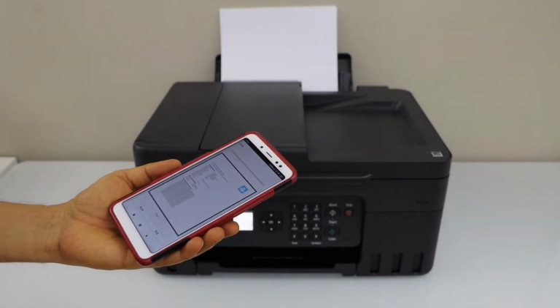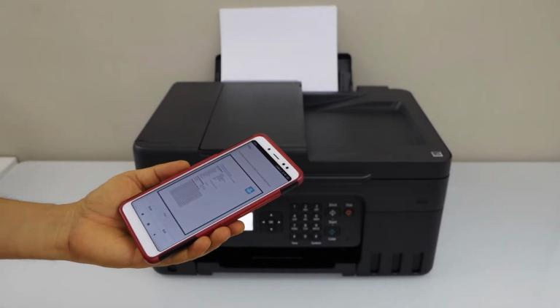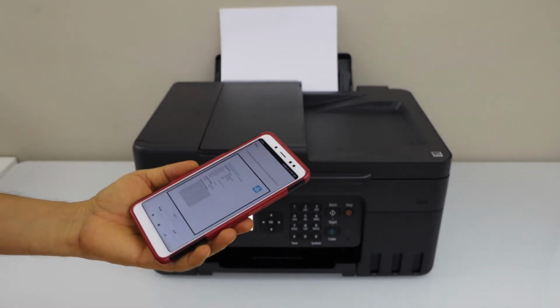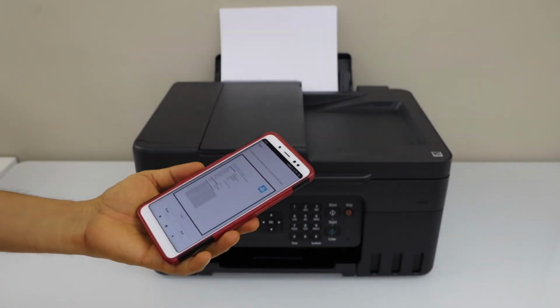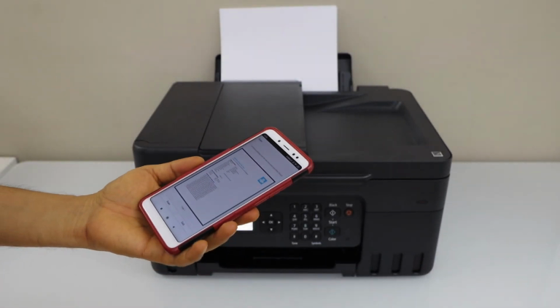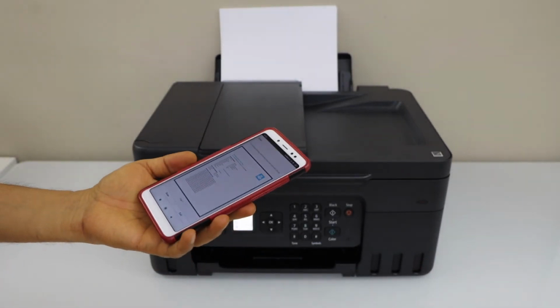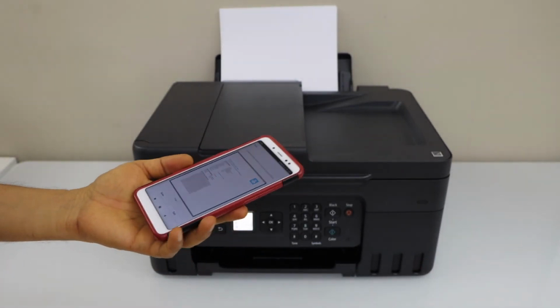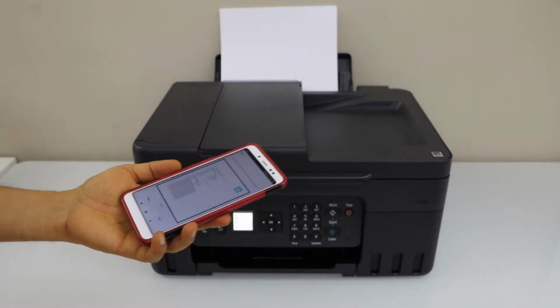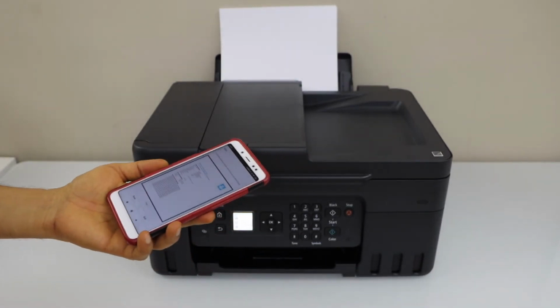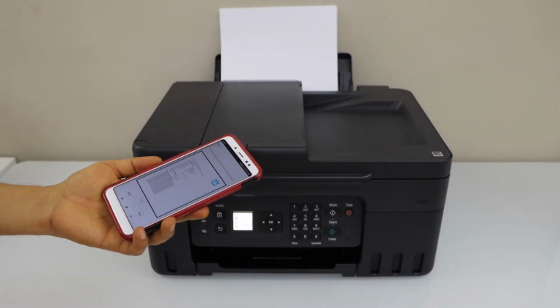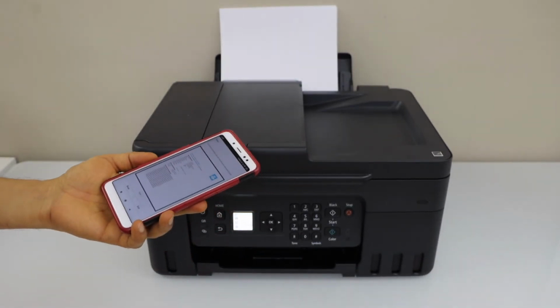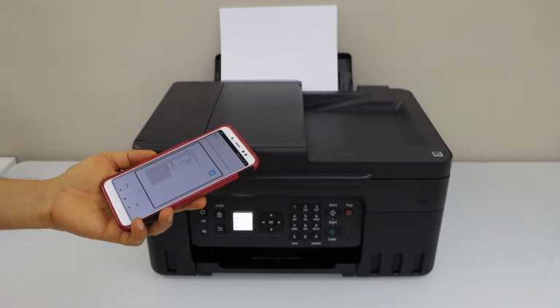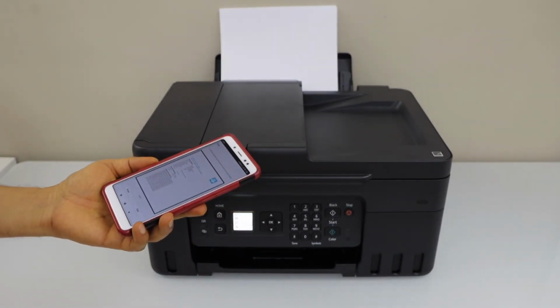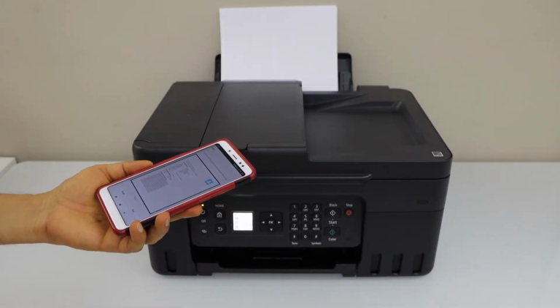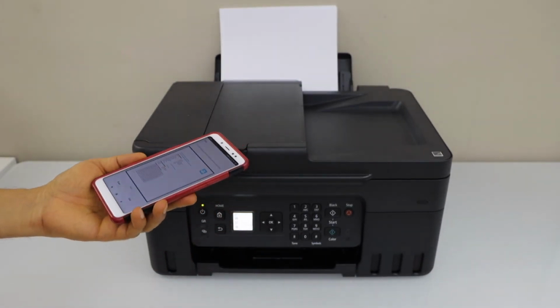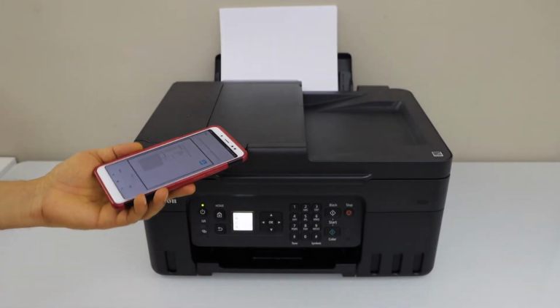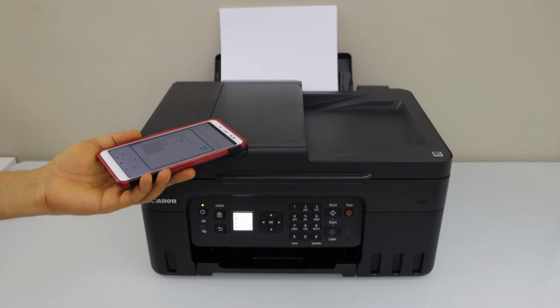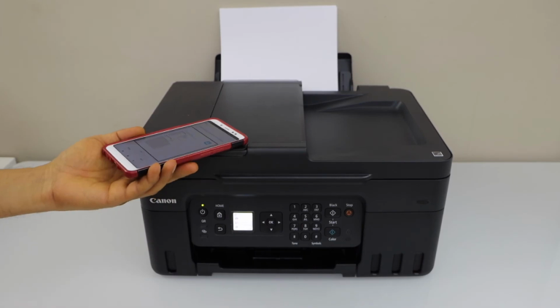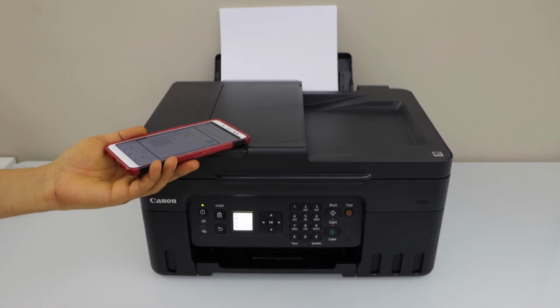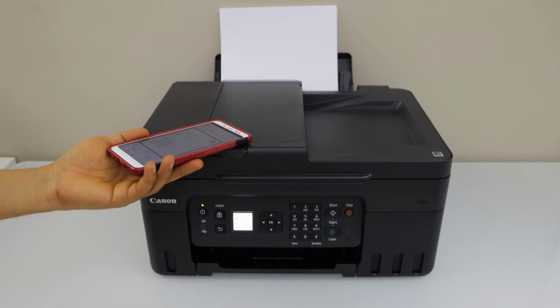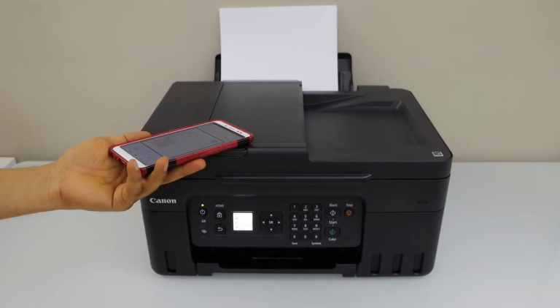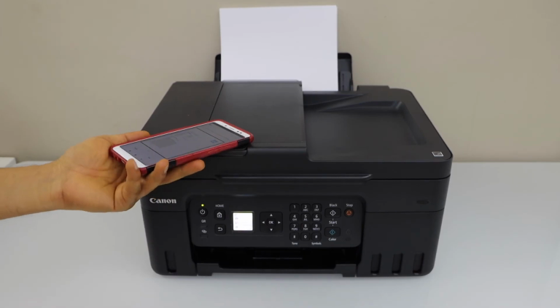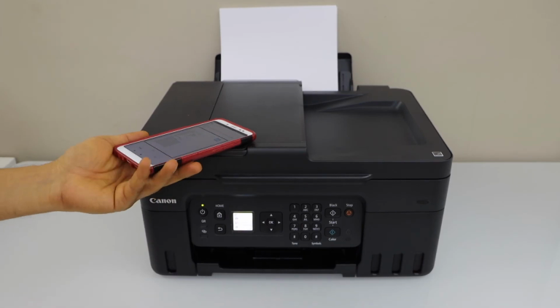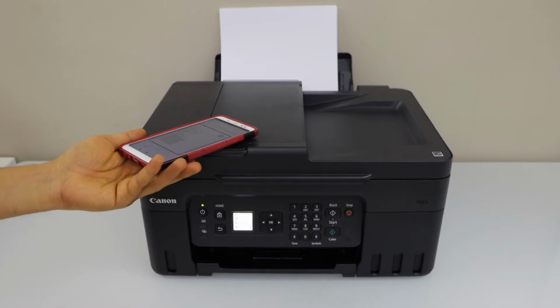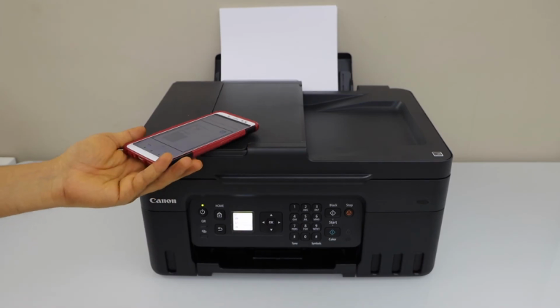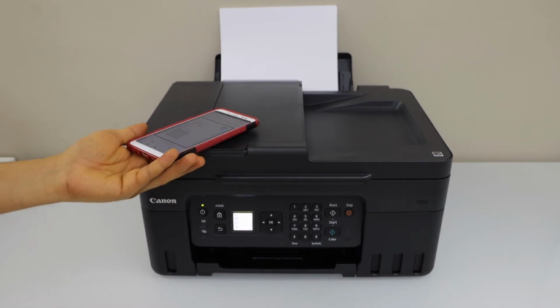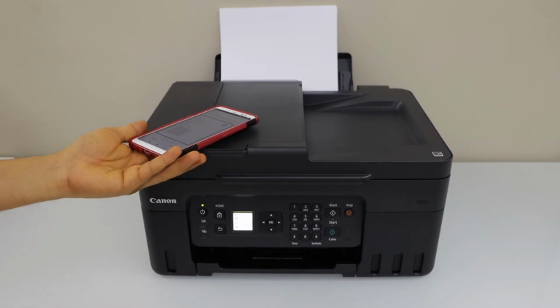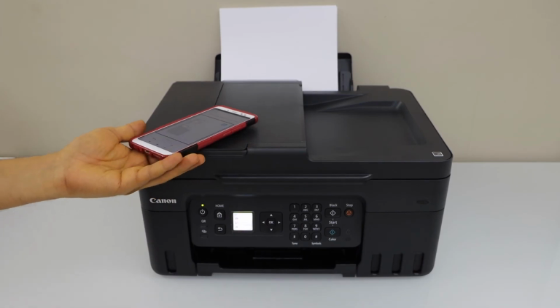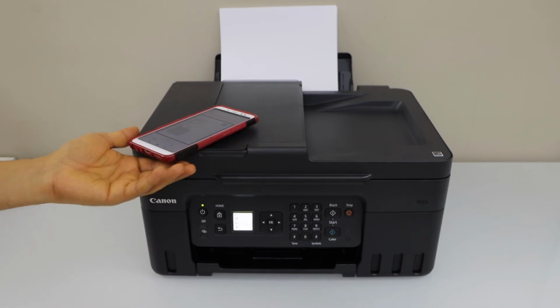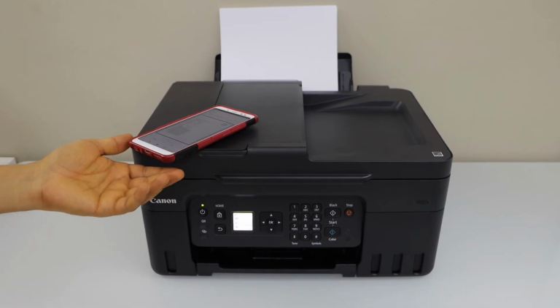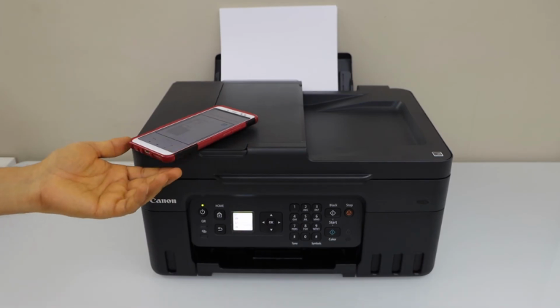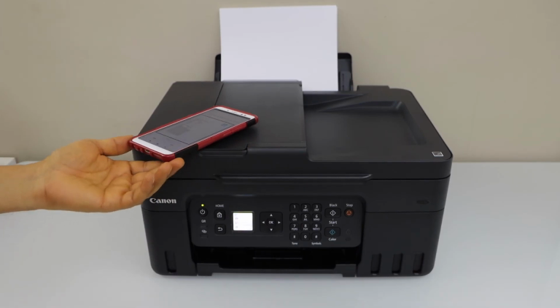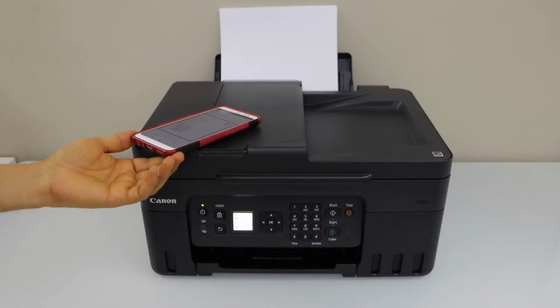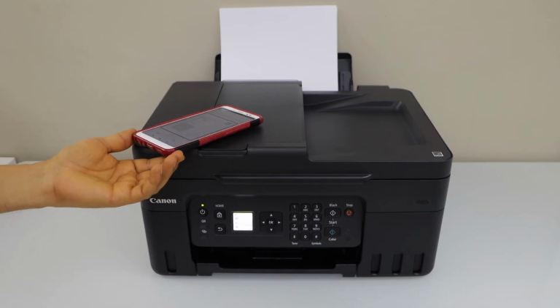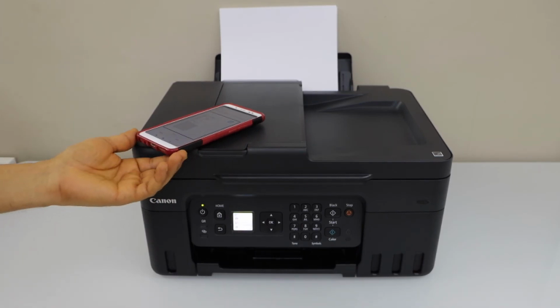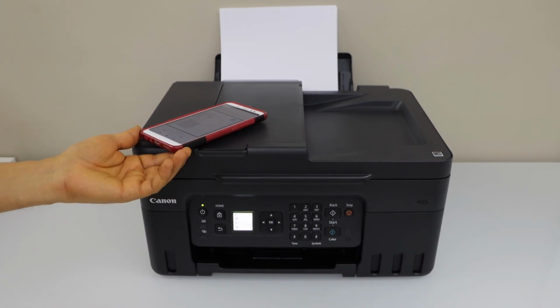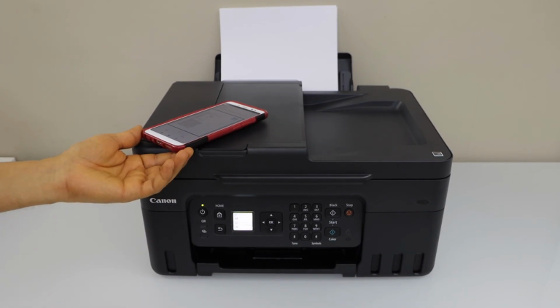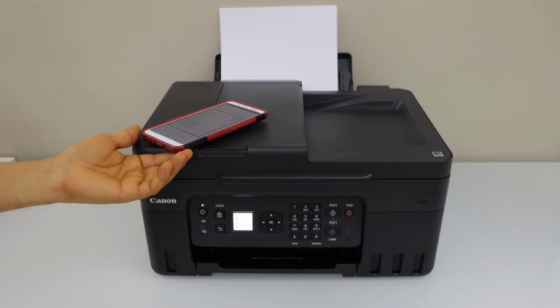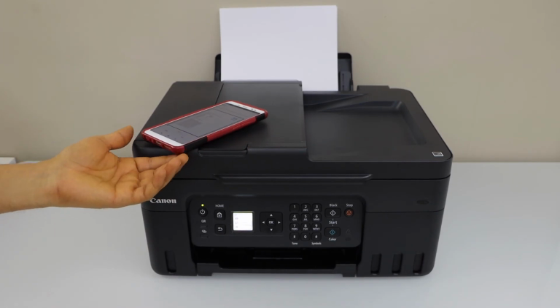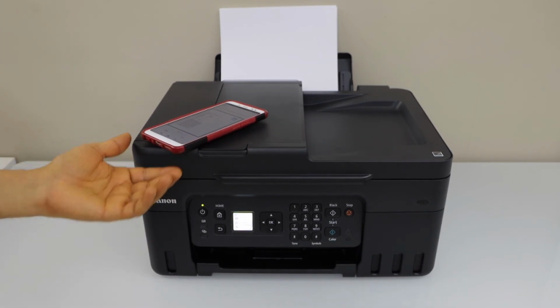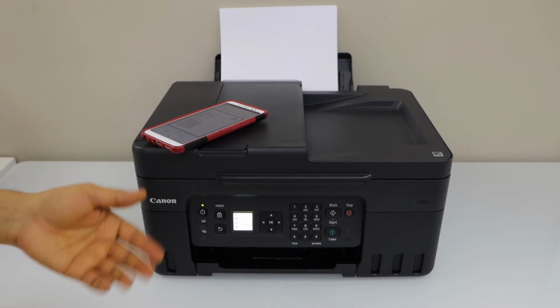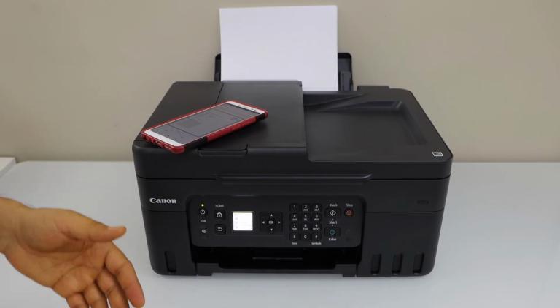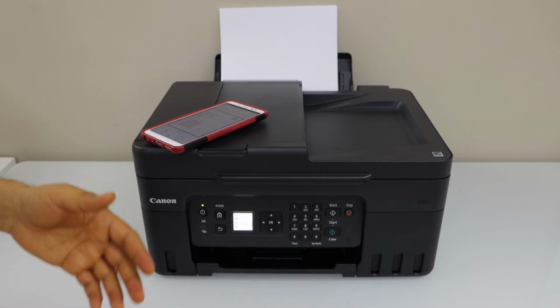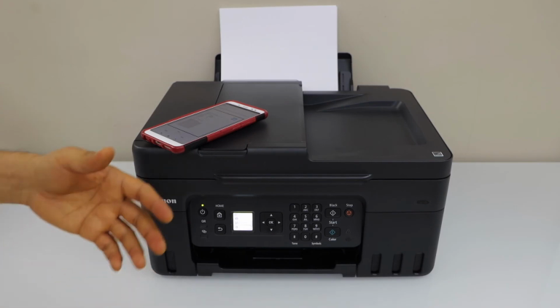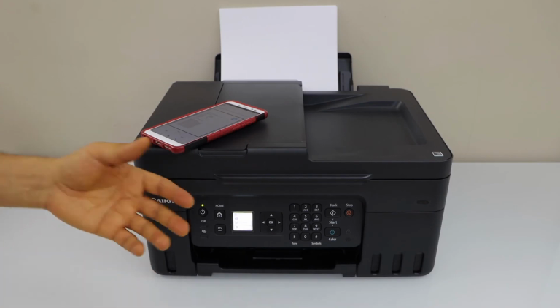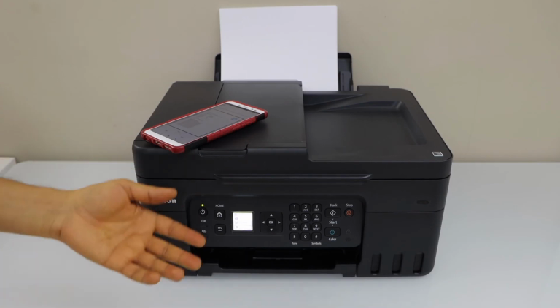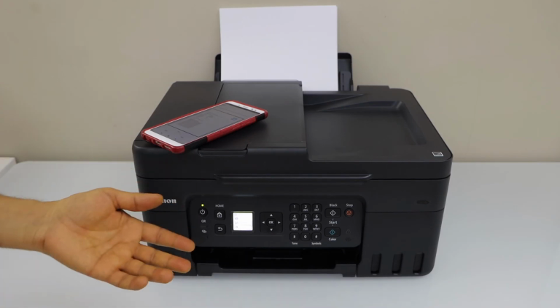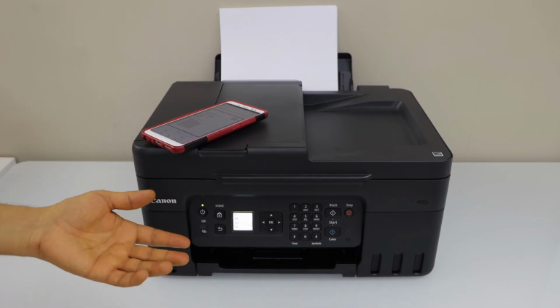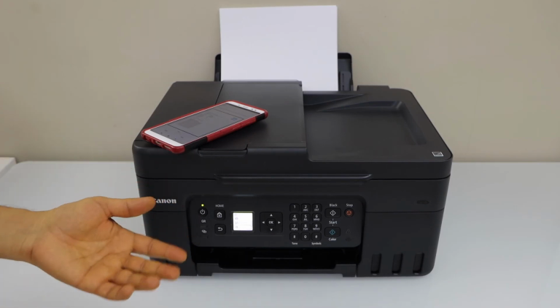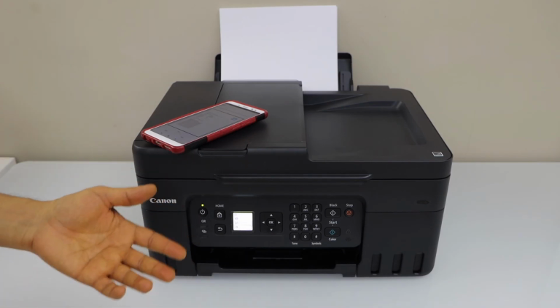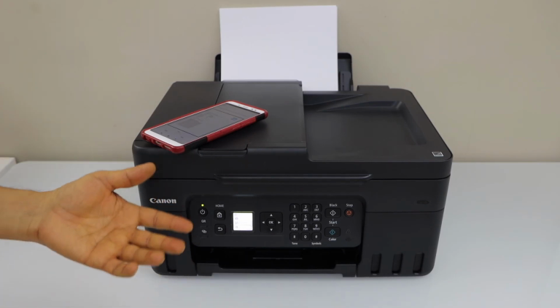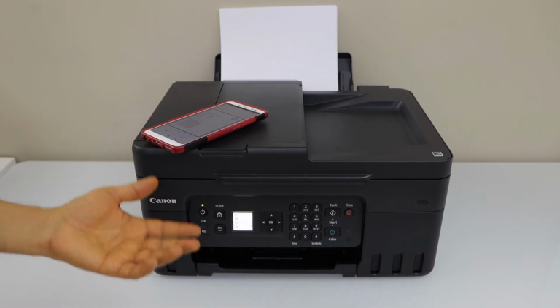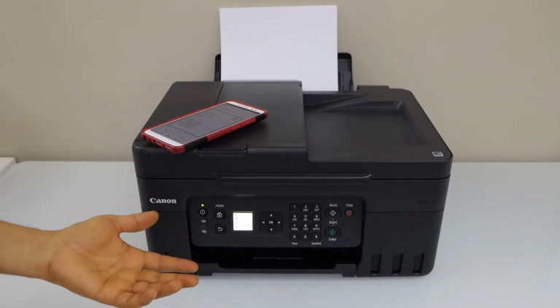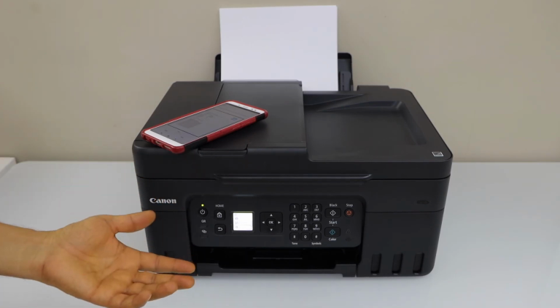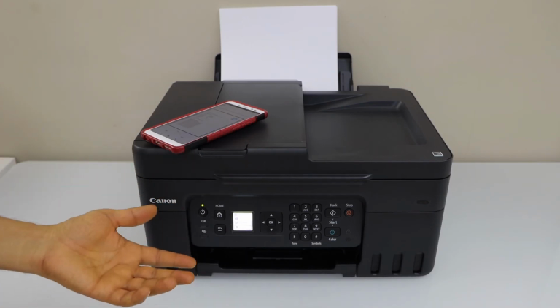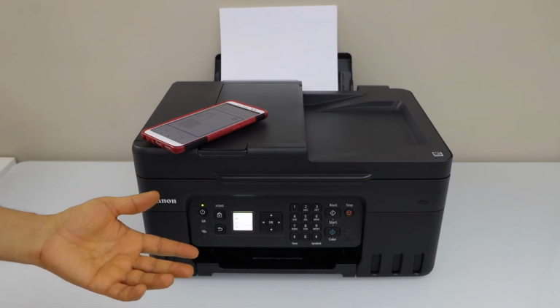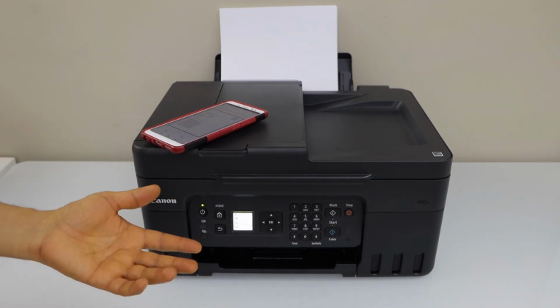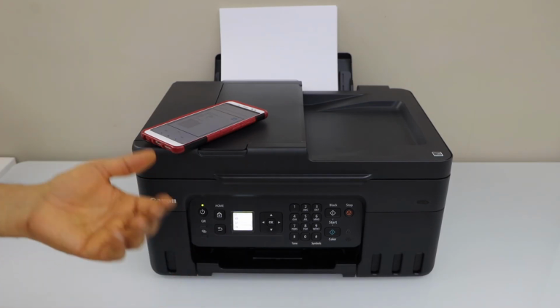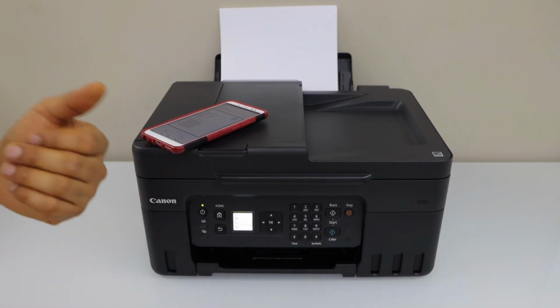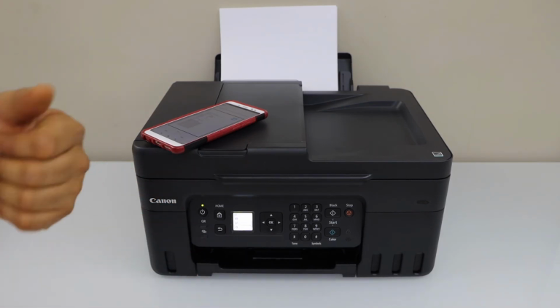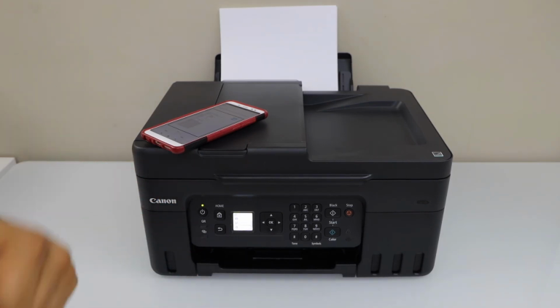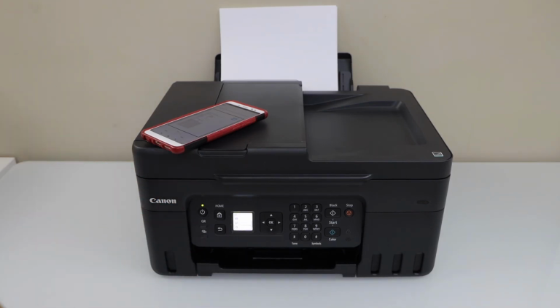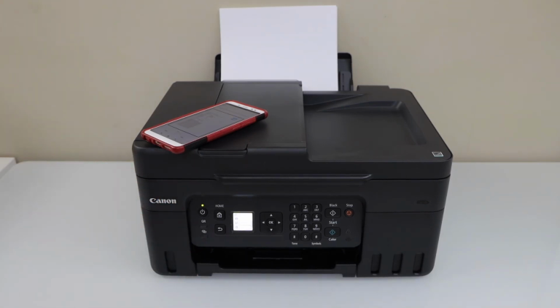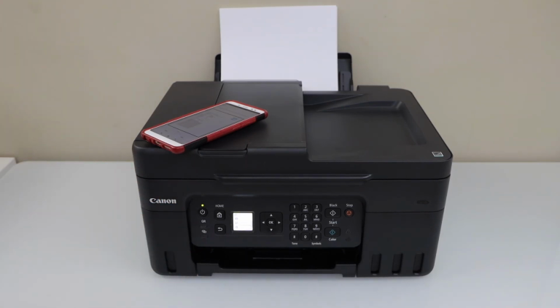That's the setup of the printer with your smartphone. You can also use it with the iPhone in the same way. Thanks for watching.